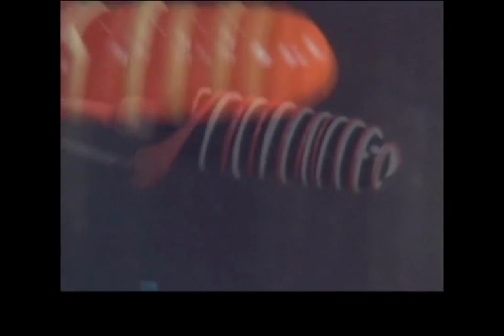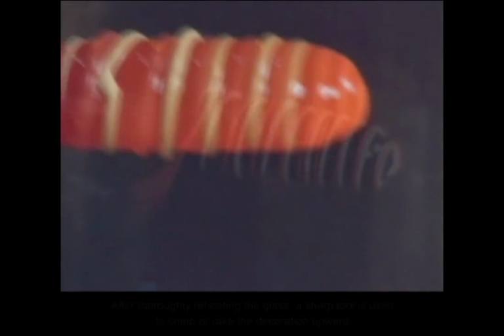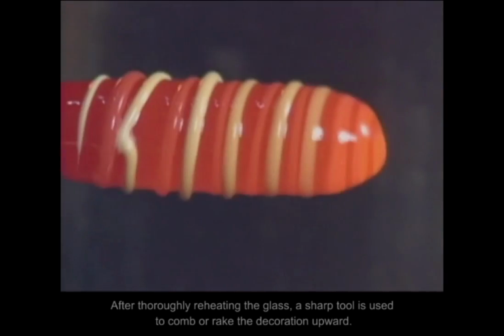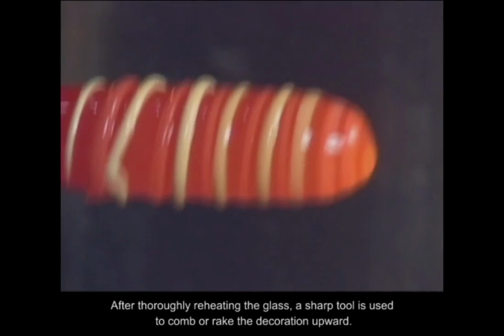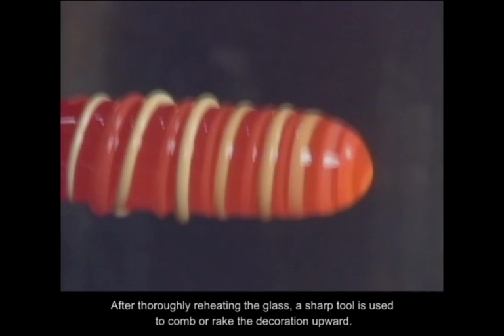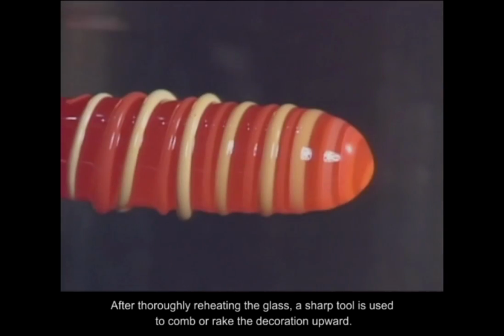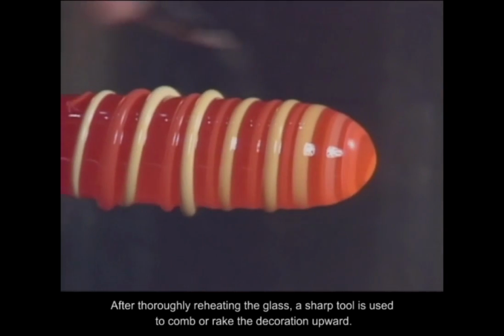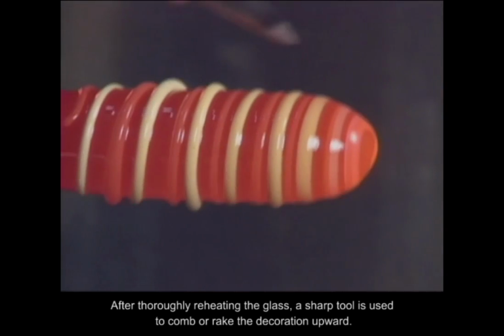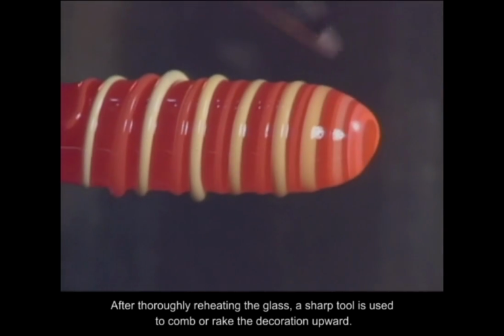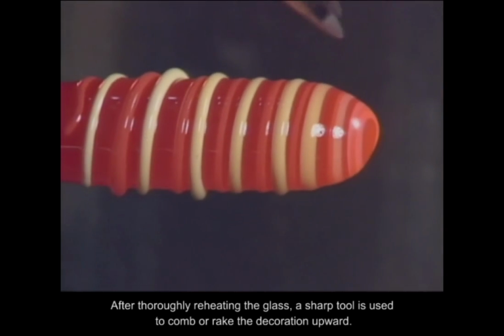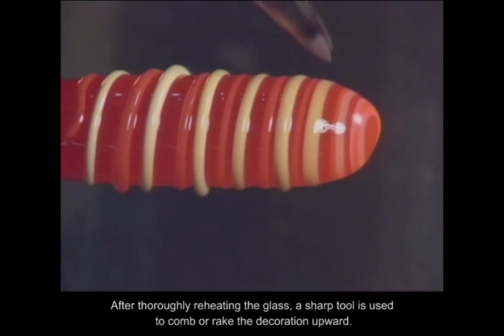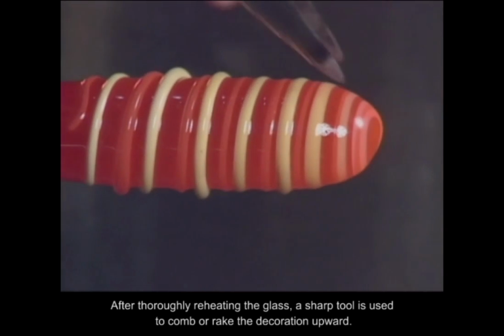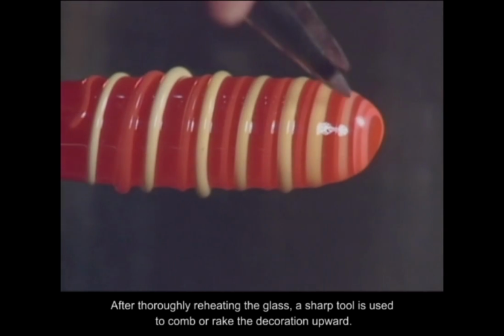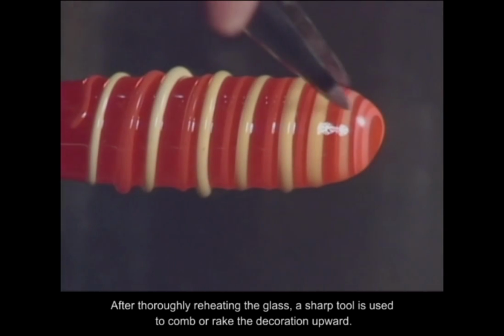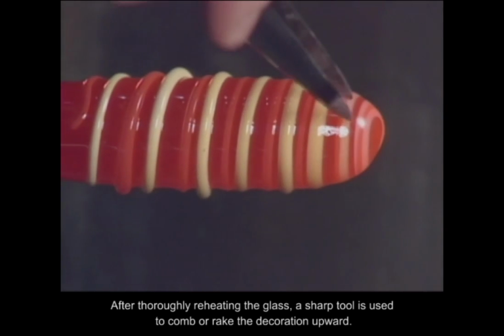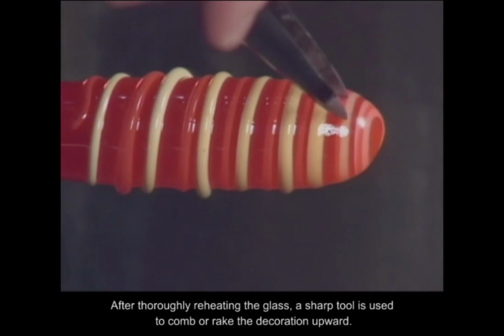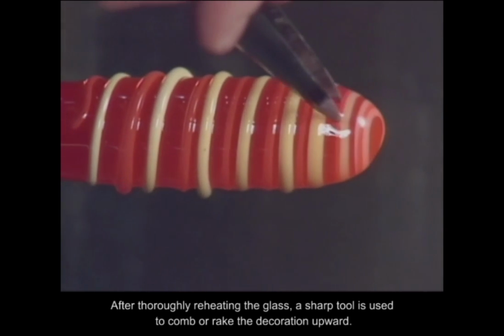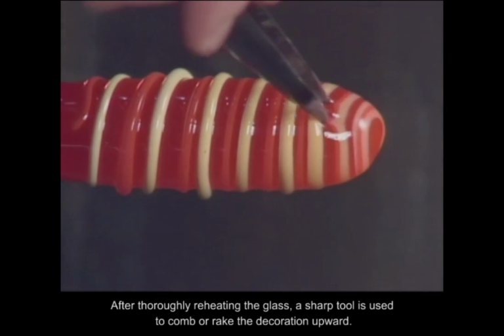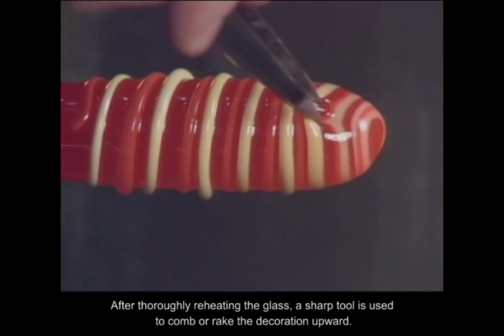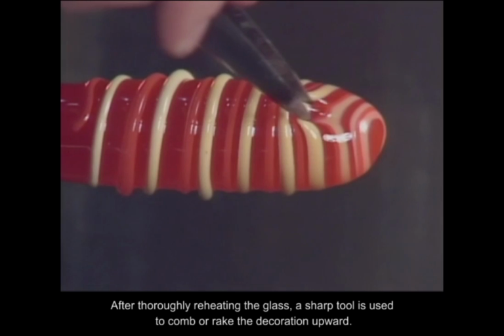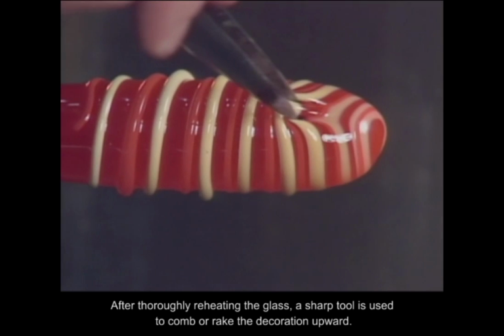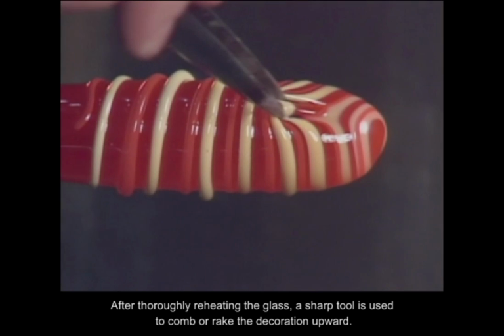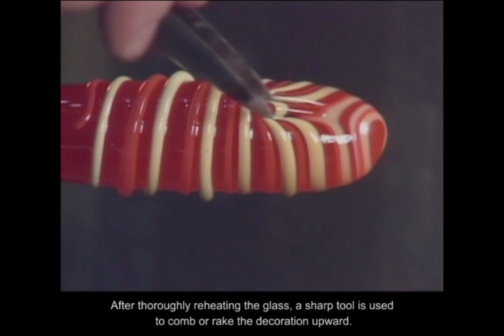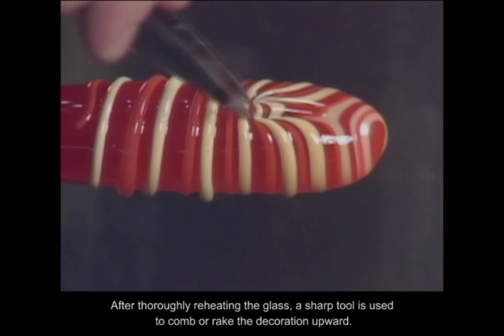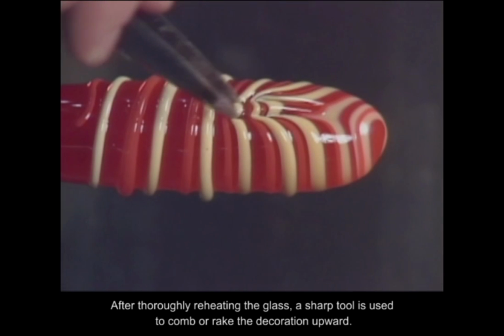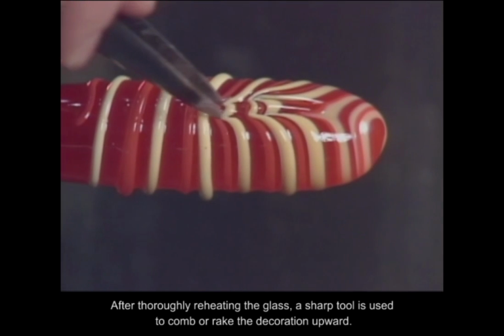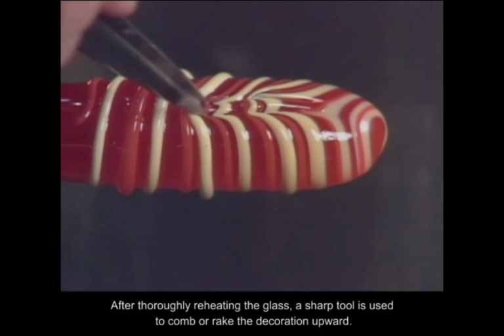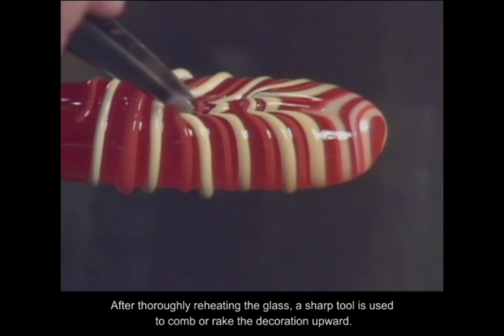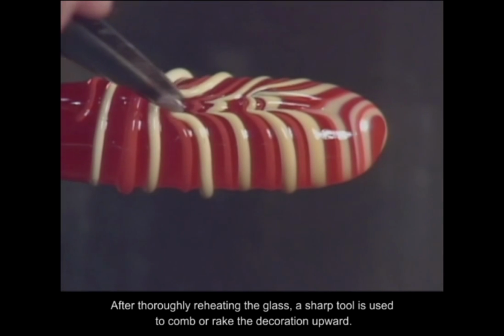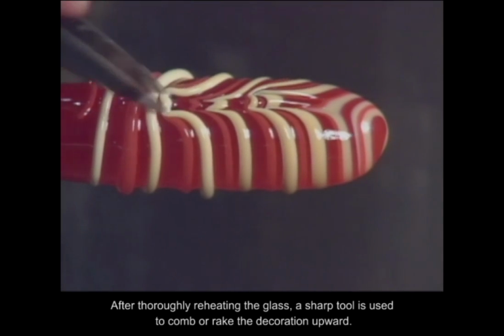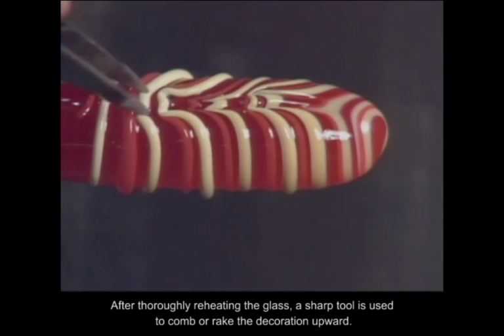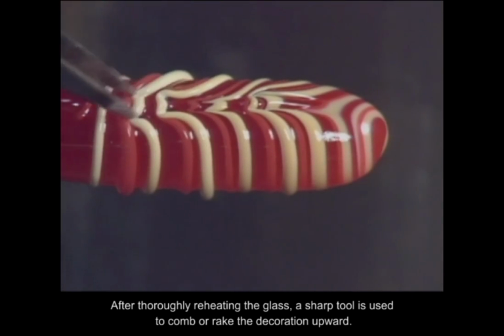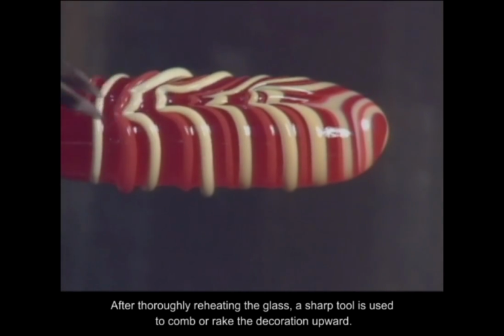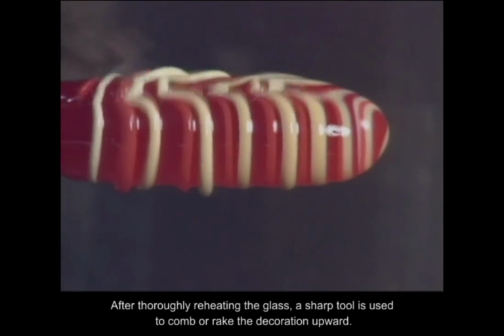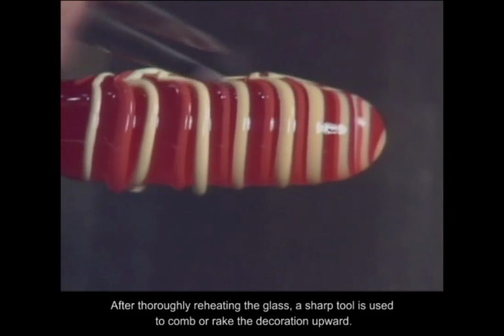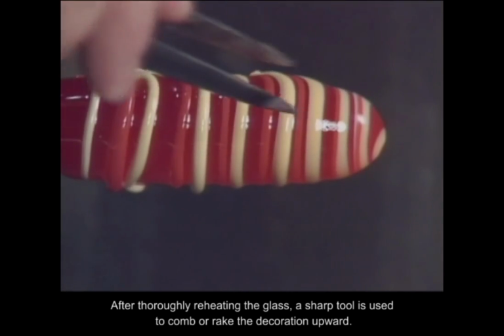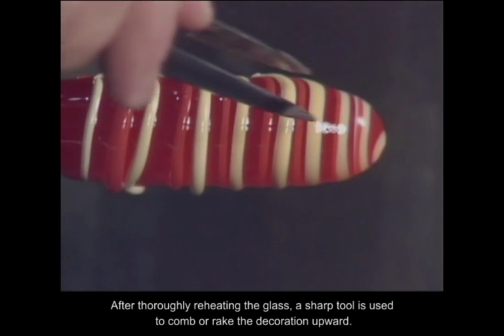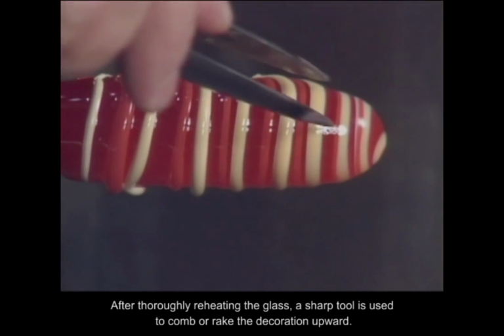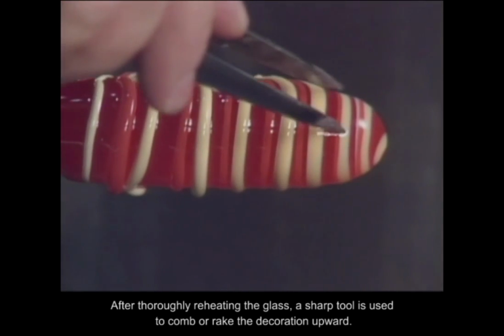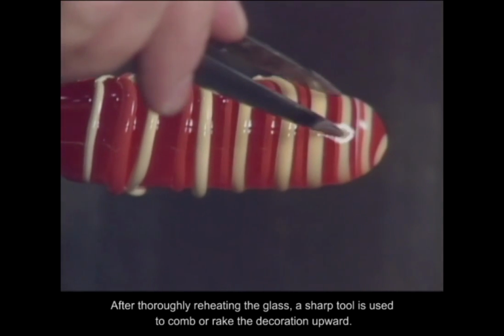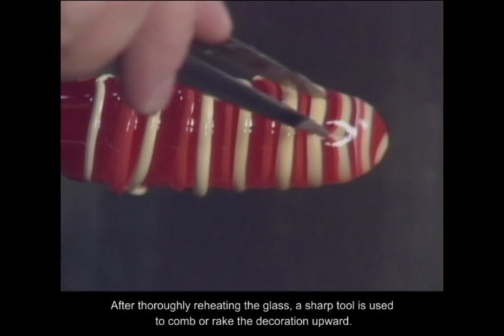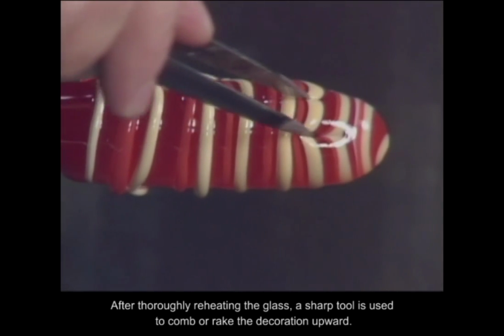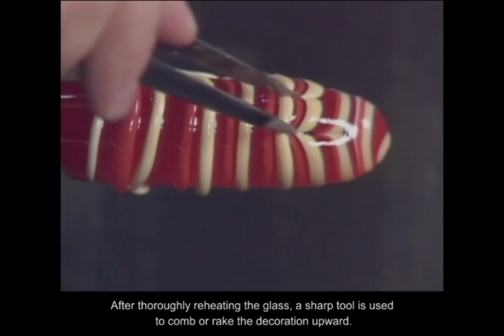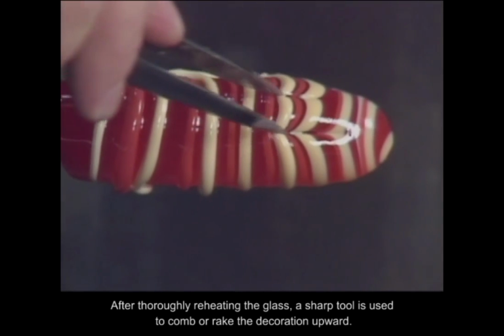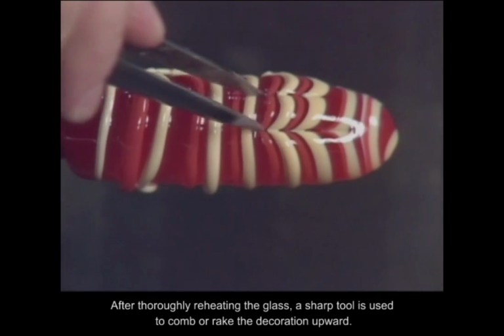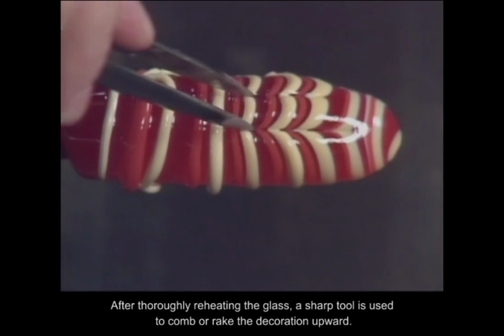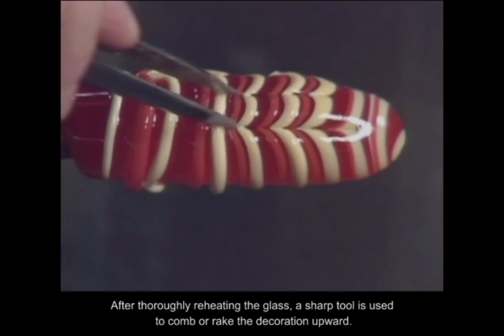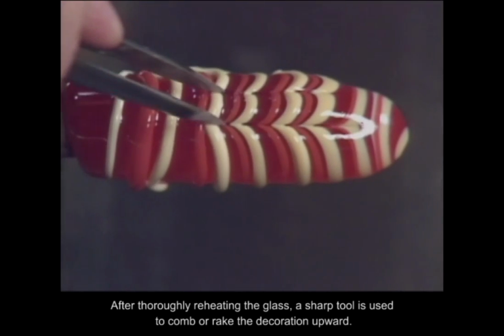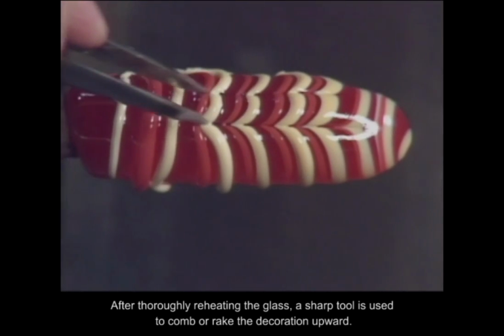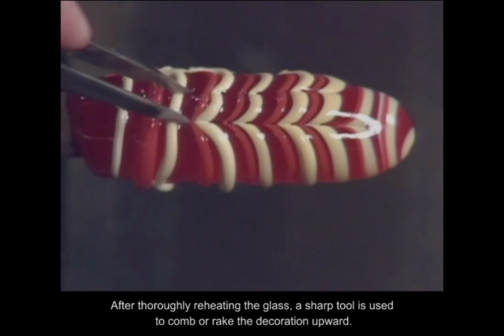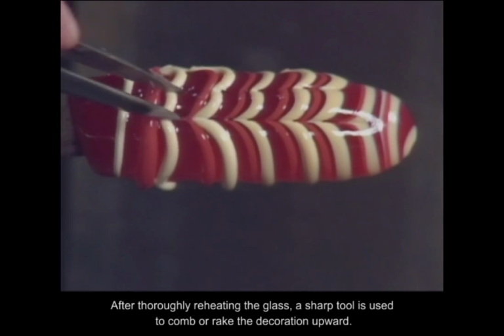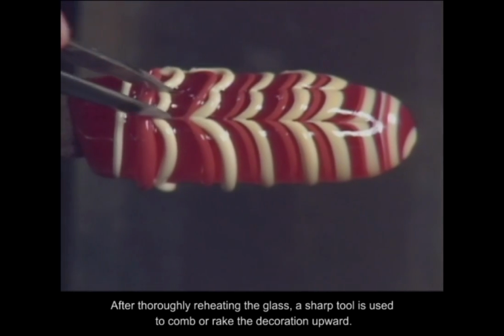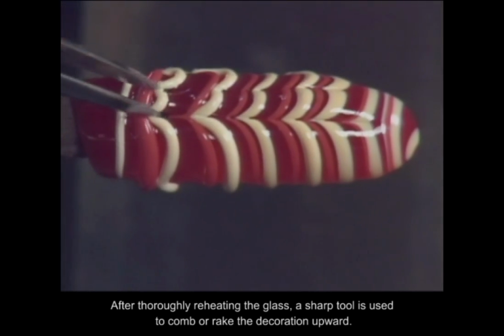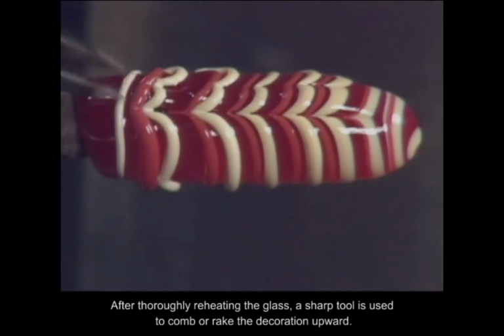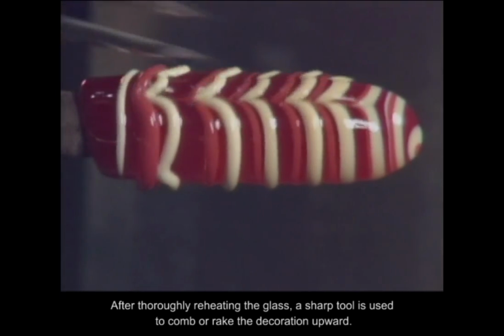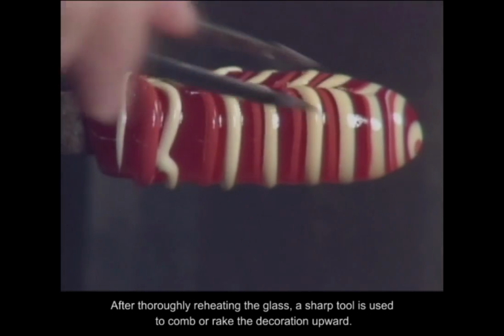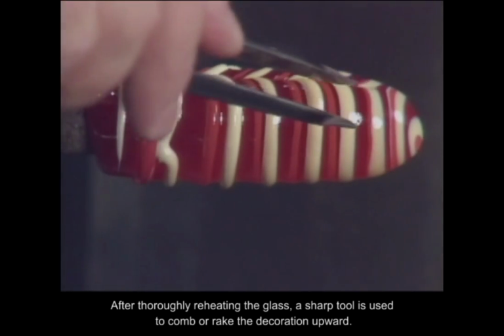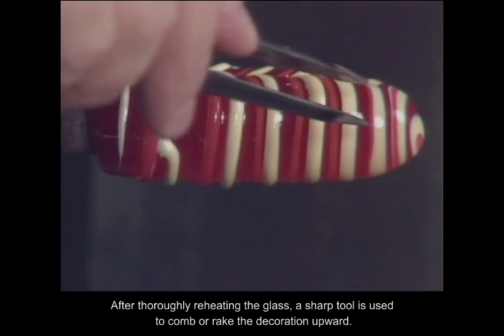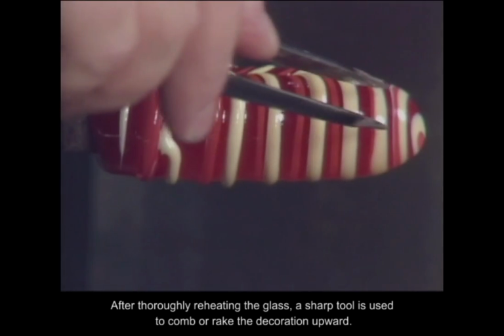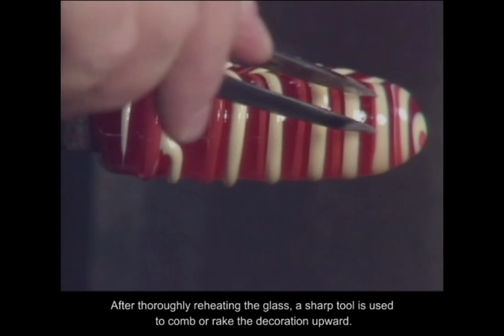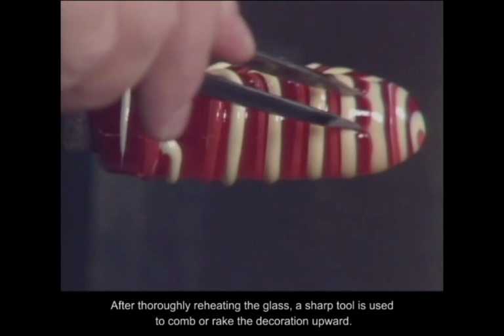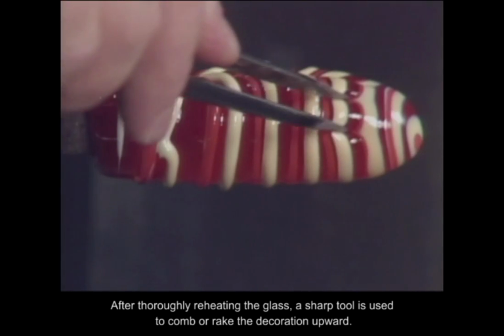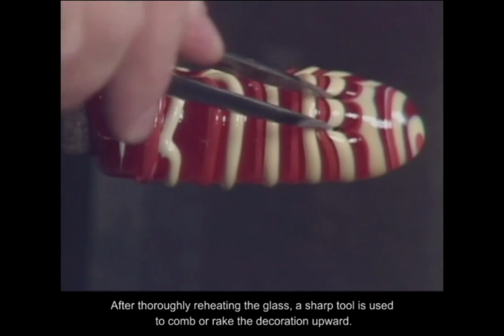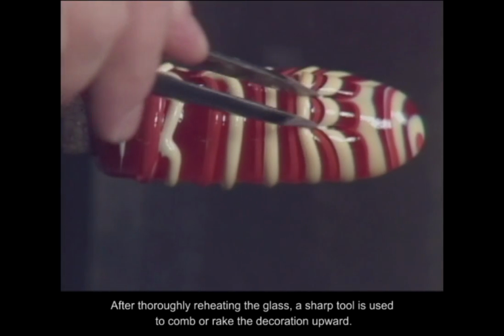After thoroughly reheating the glass, a sharp tool is used to comb or rake the decoration upward.